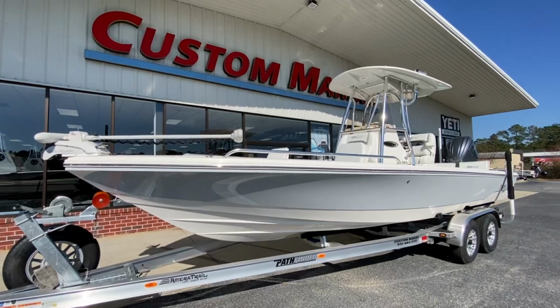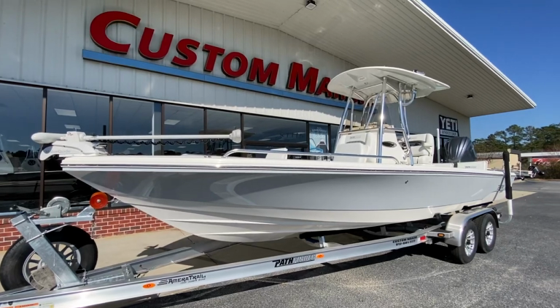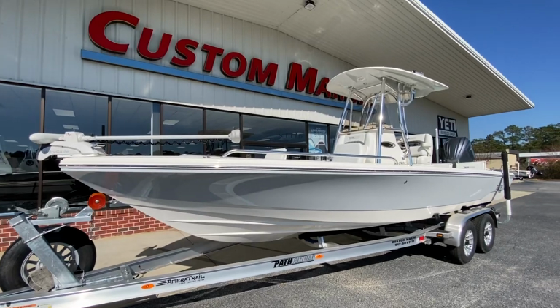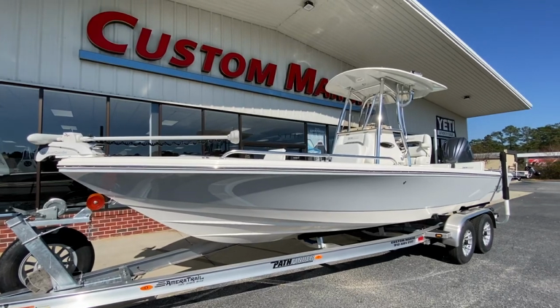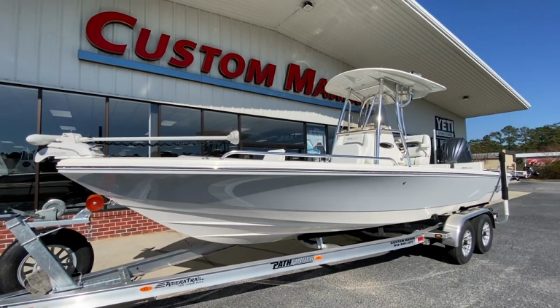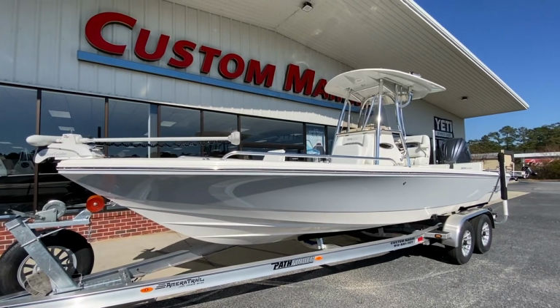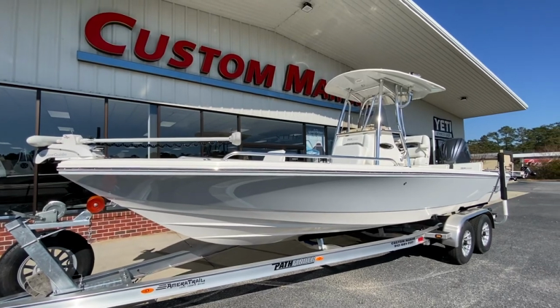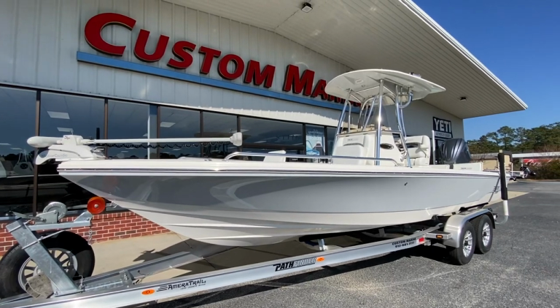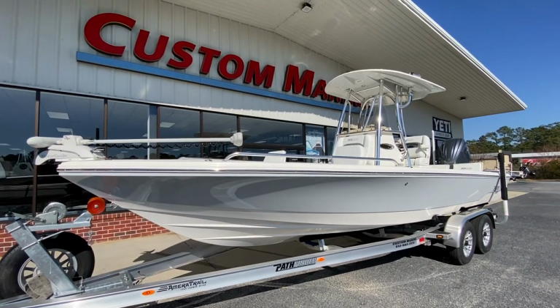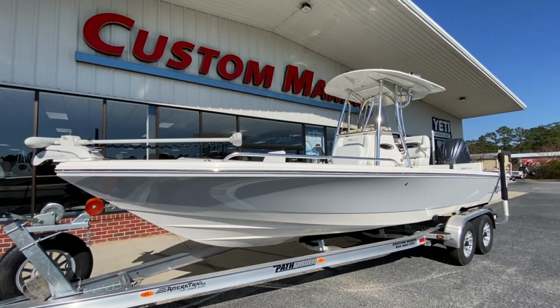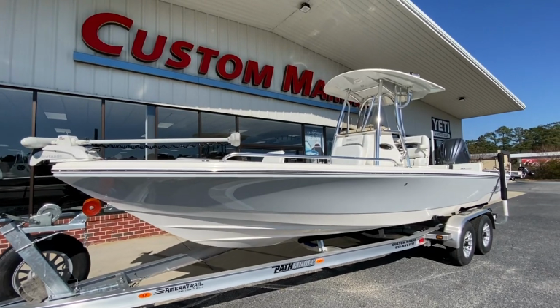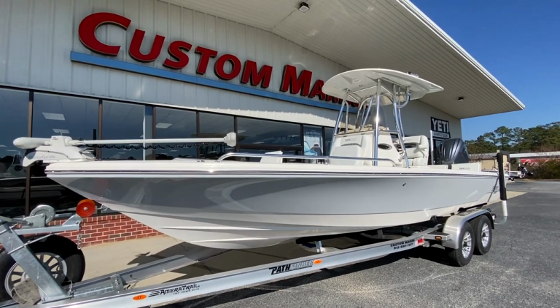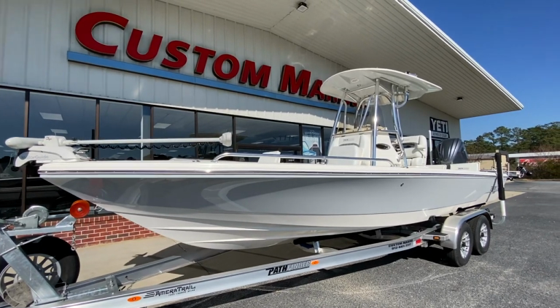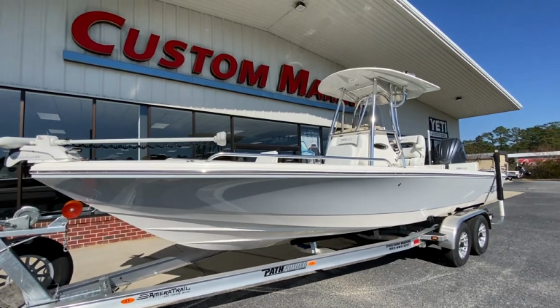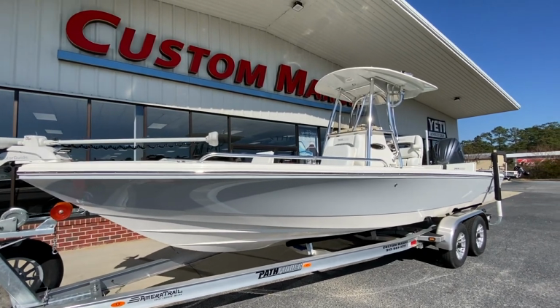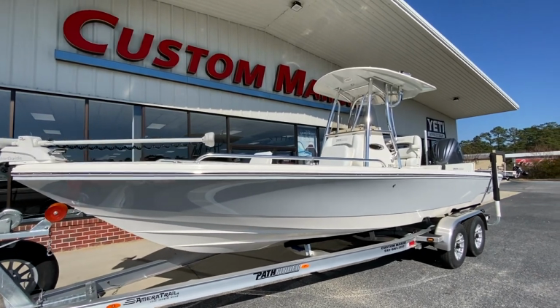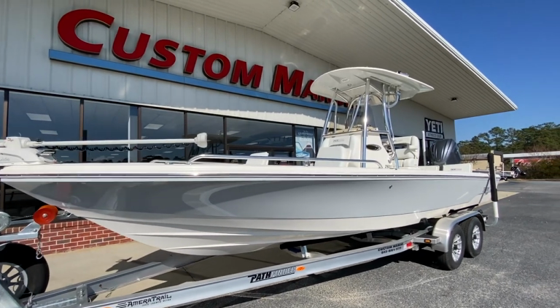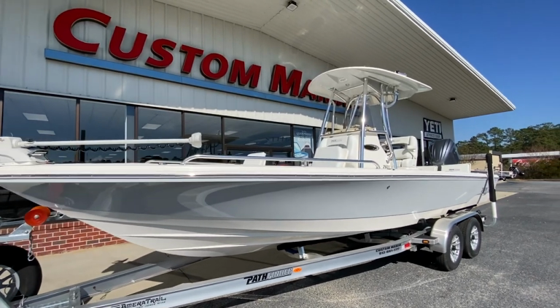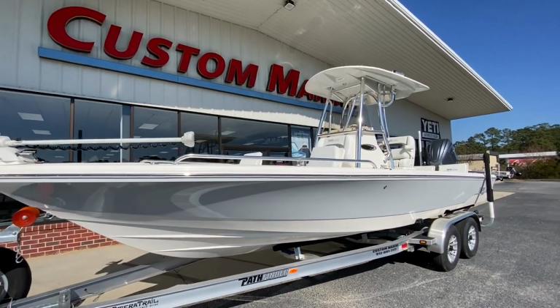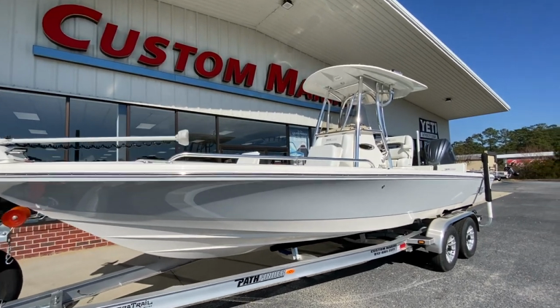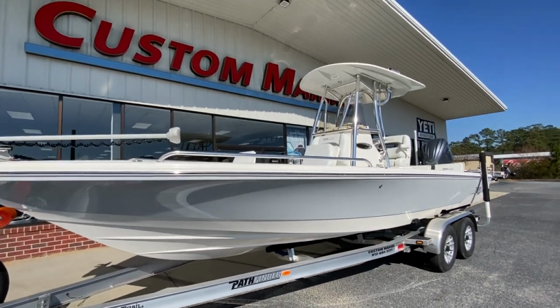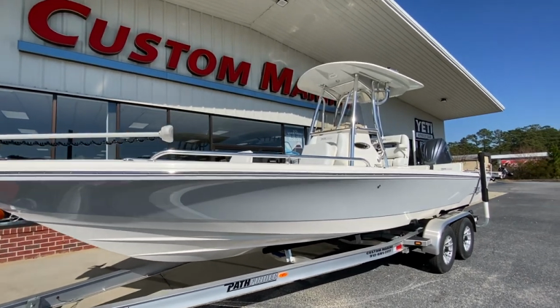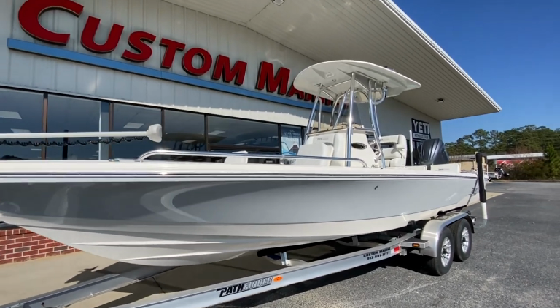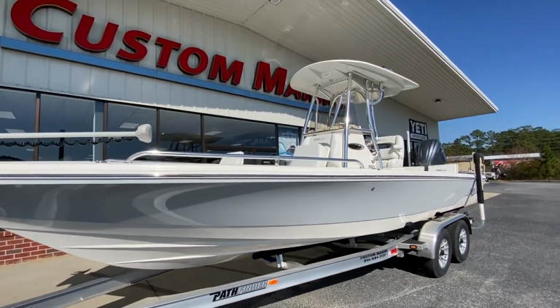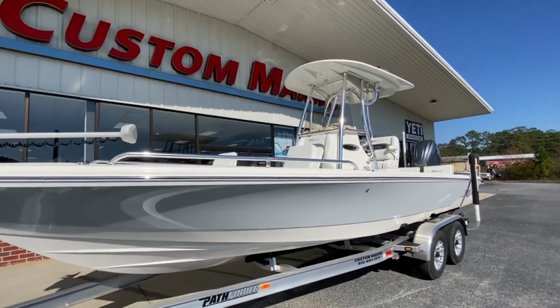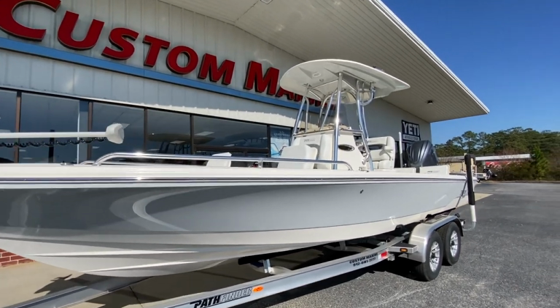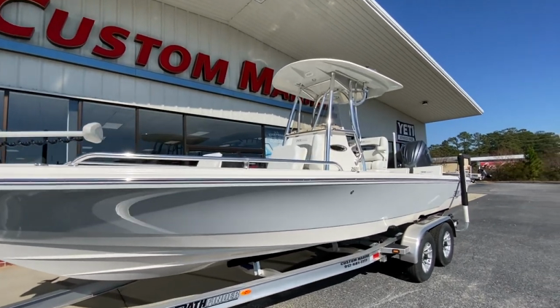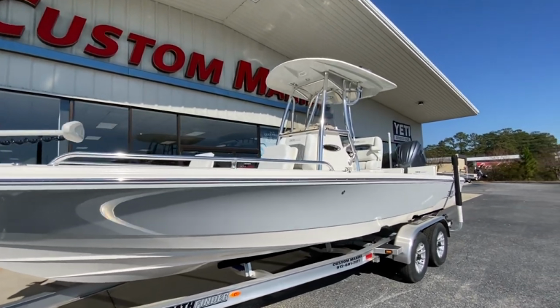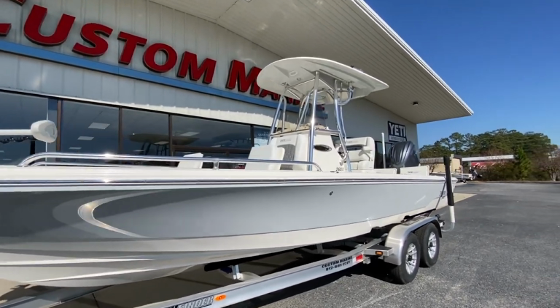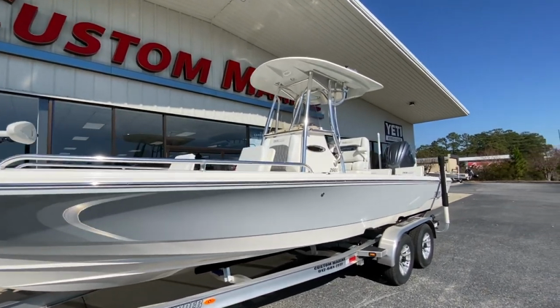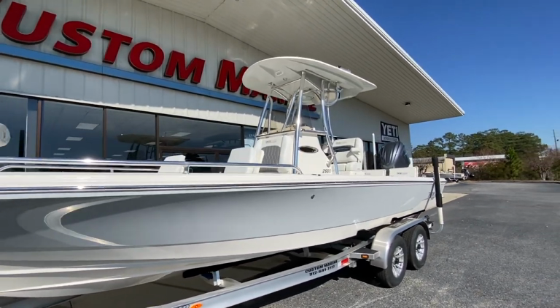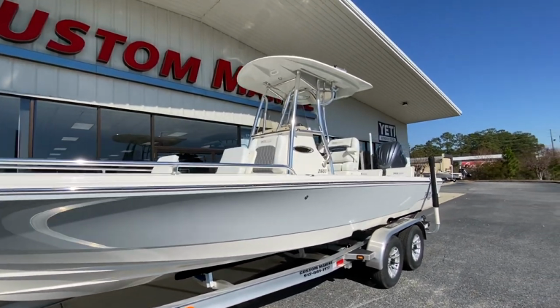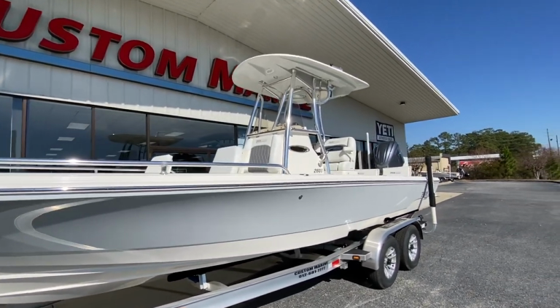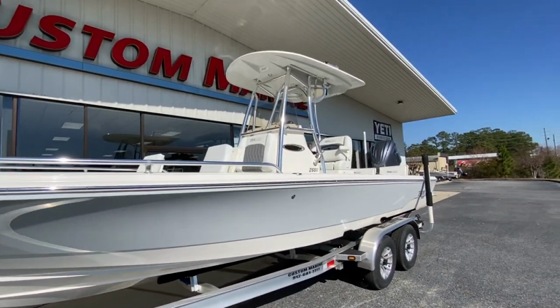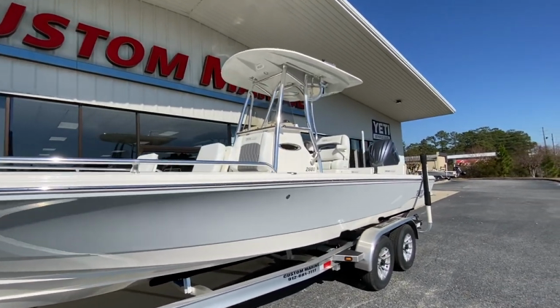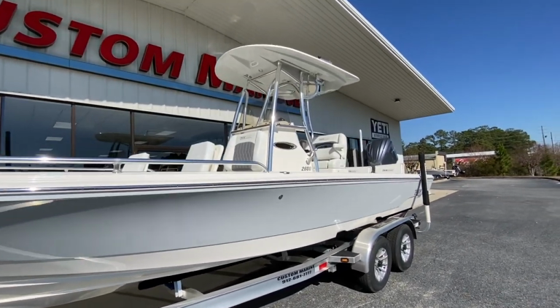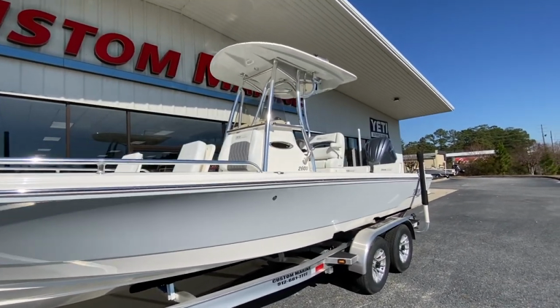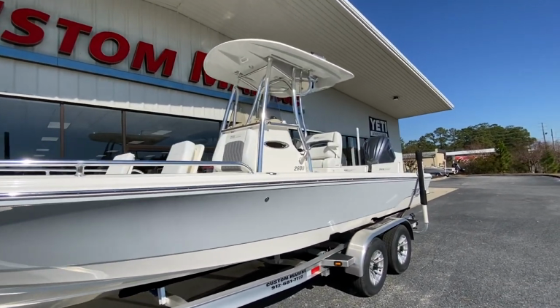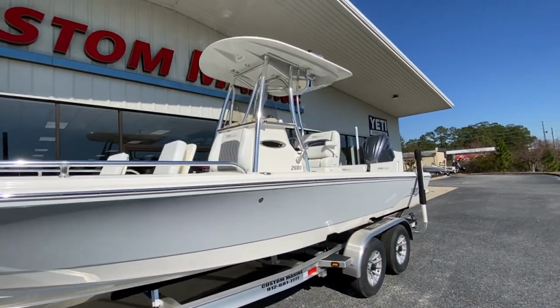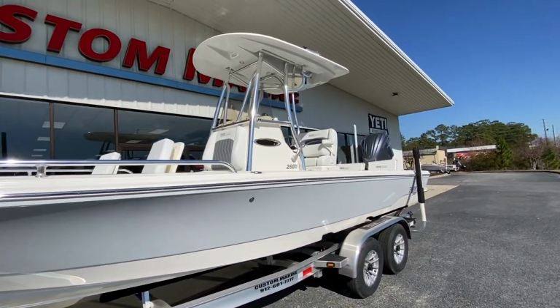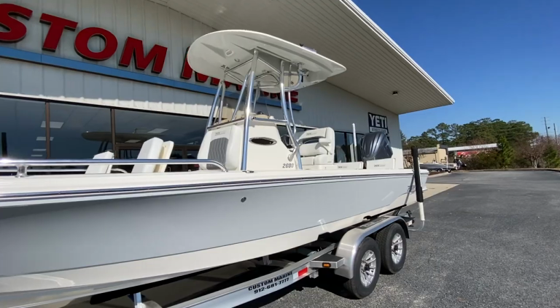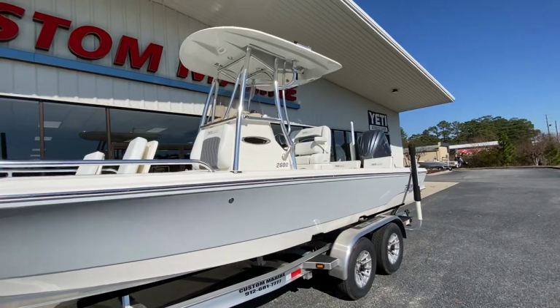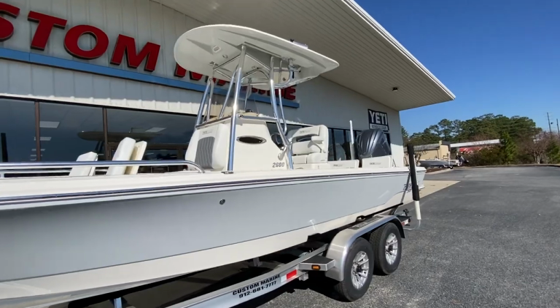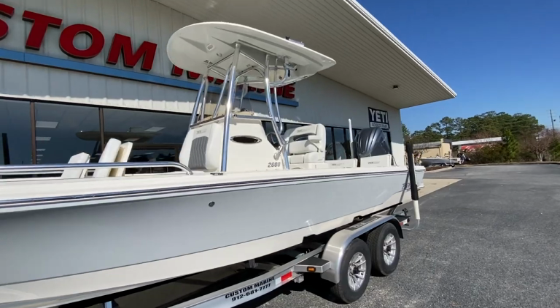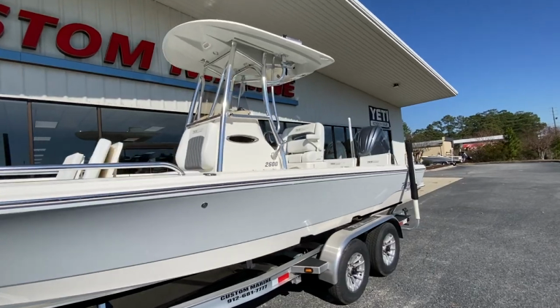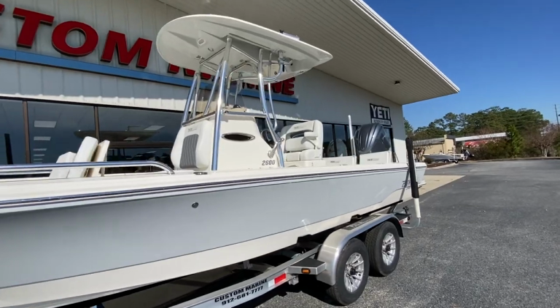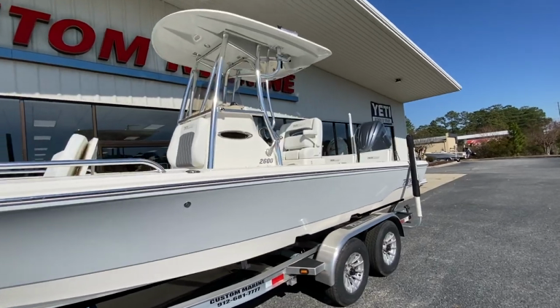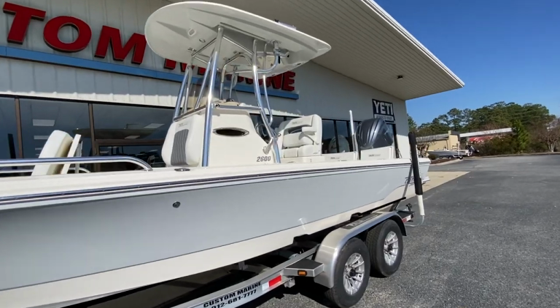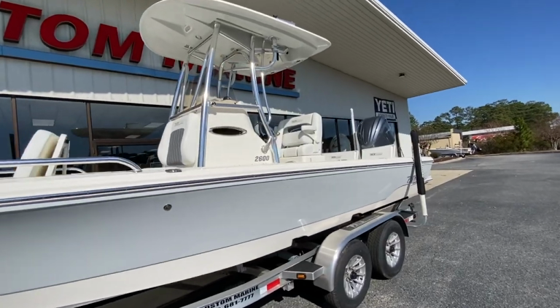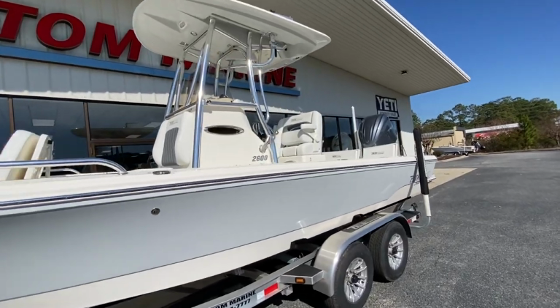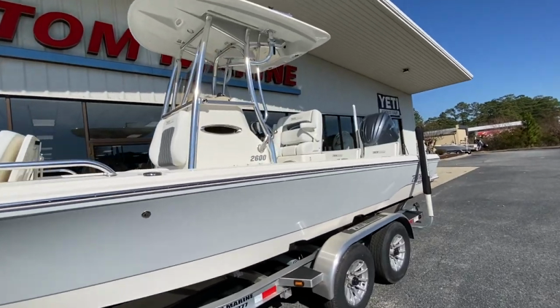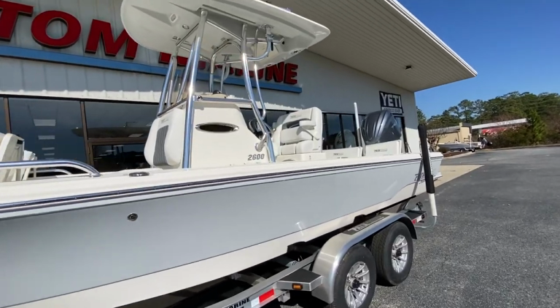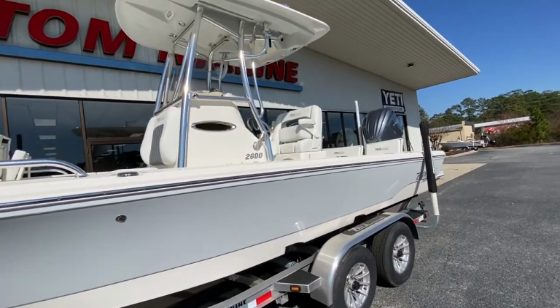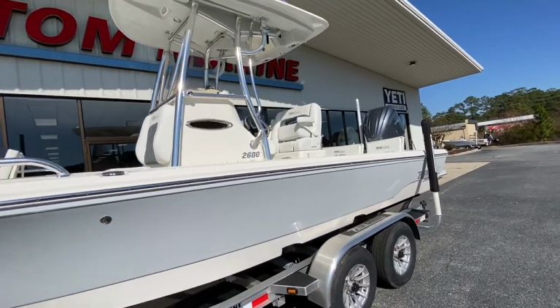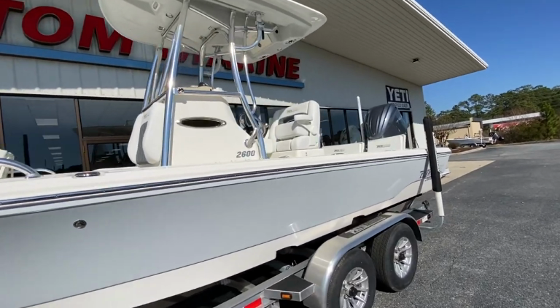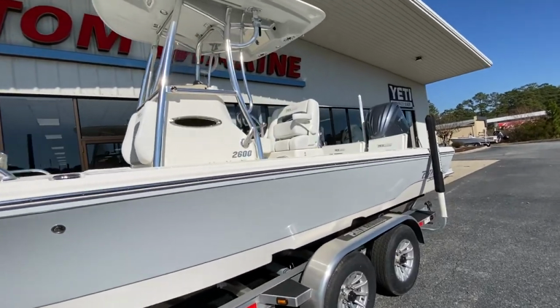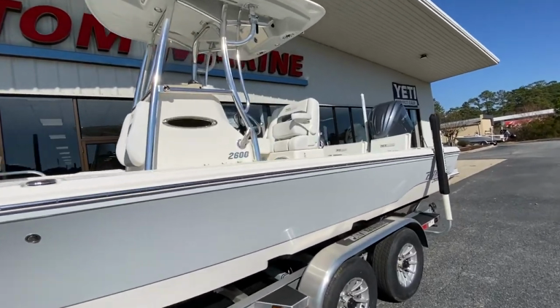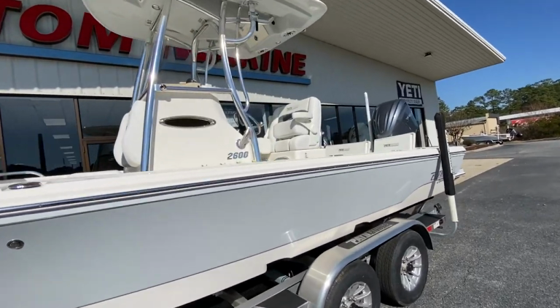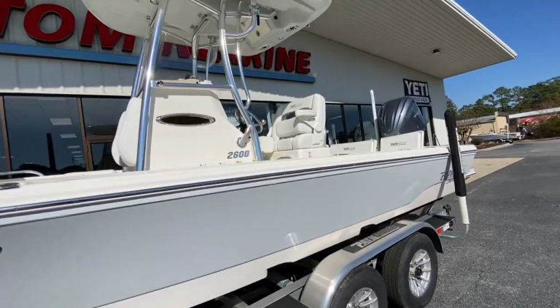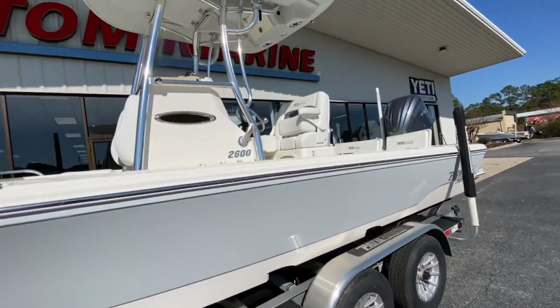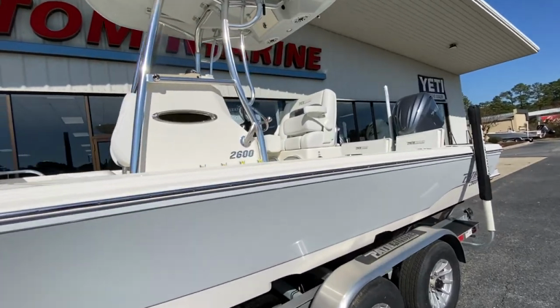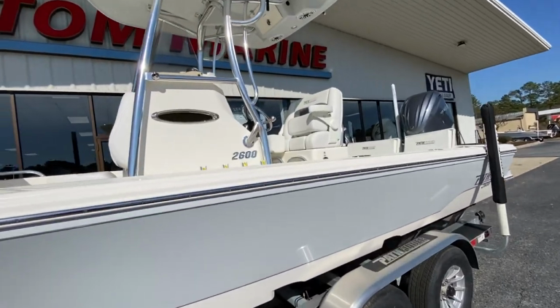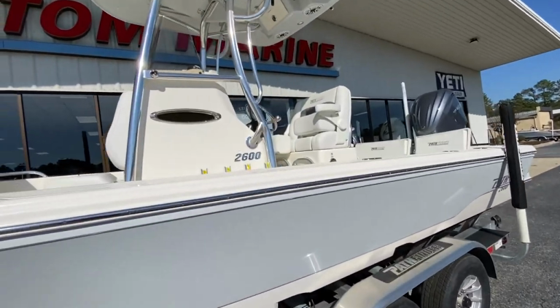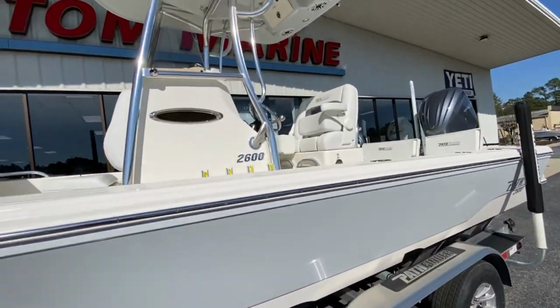Hey guys, Jonathan and Custom again. Another cool boat — the Pathfinder 2600 TRS, available now at Custom Marine.